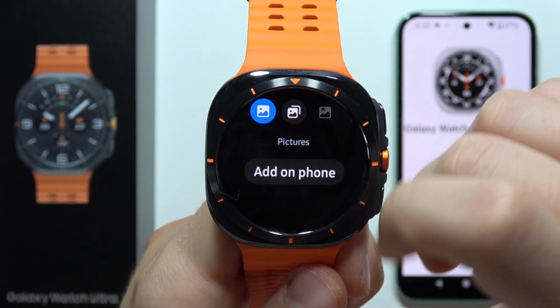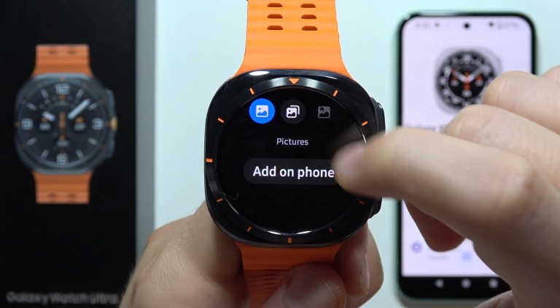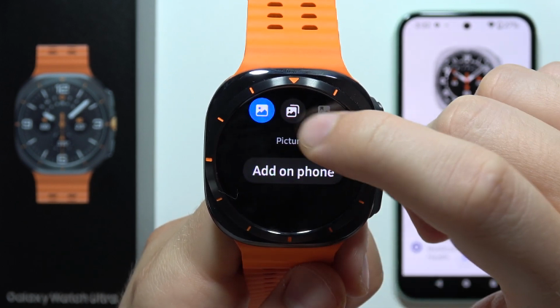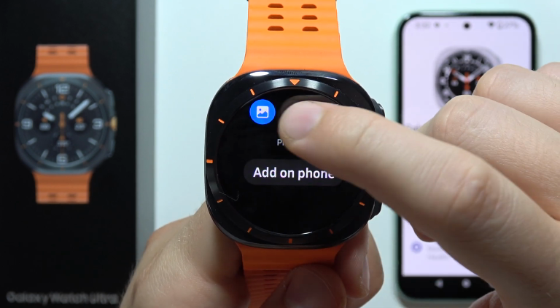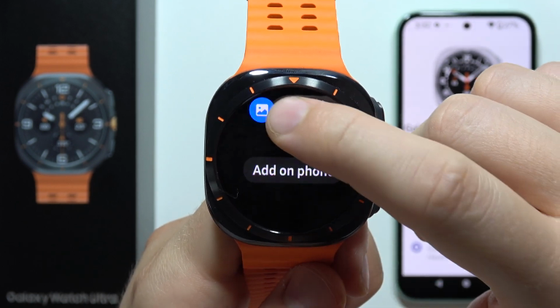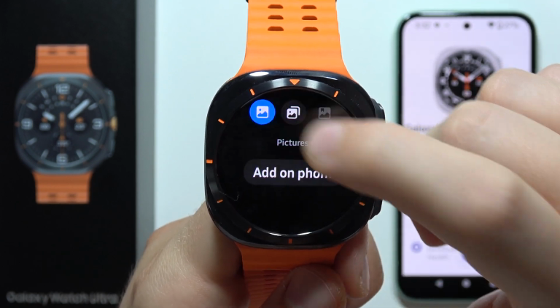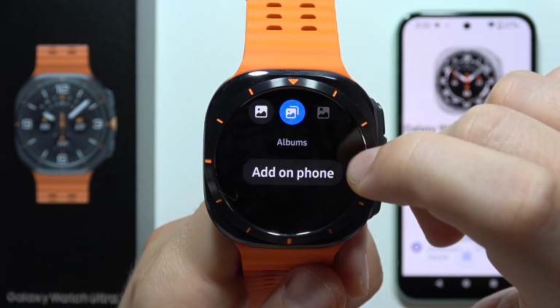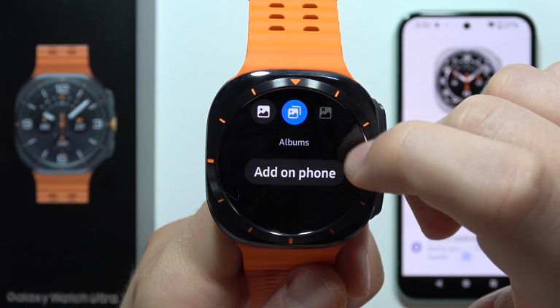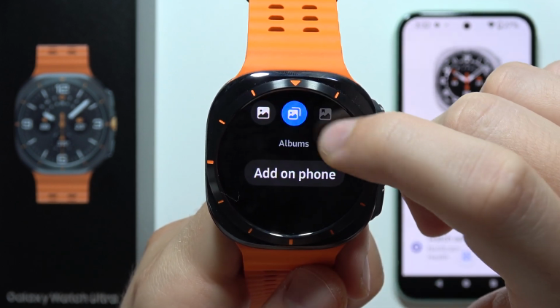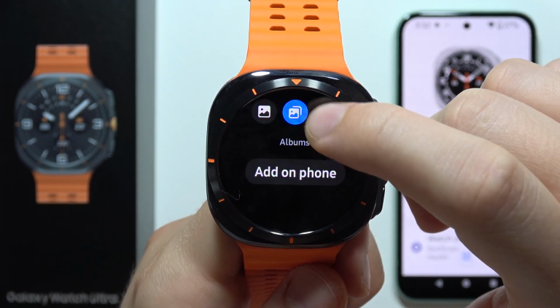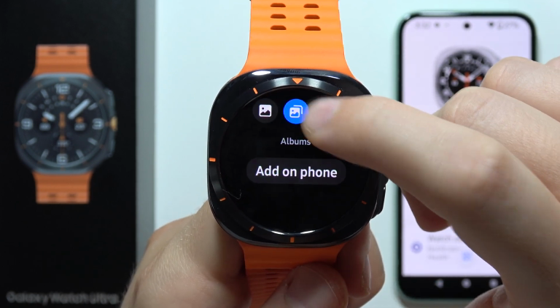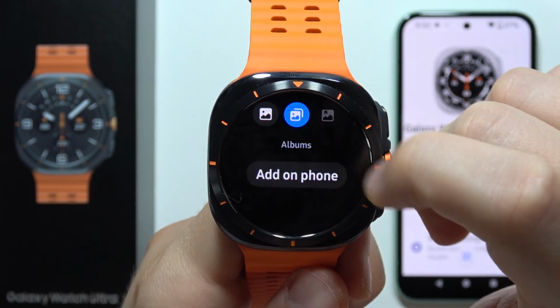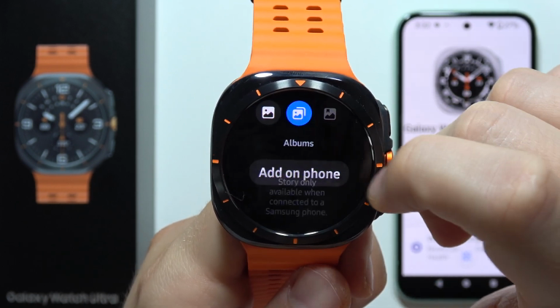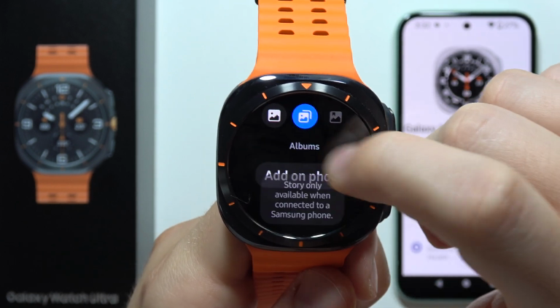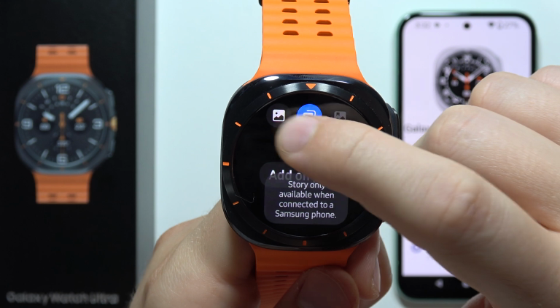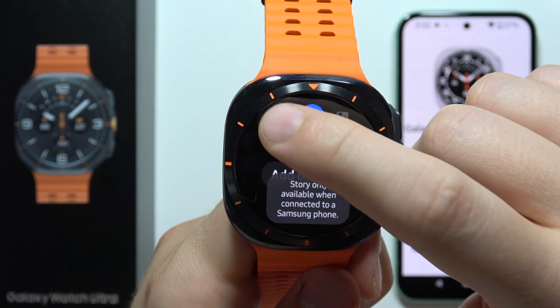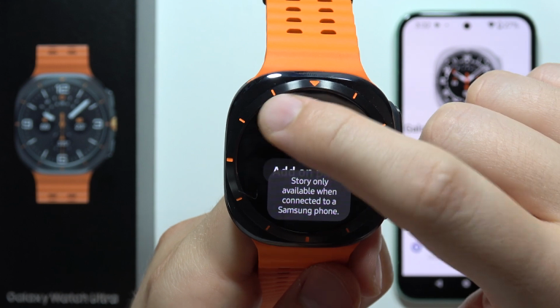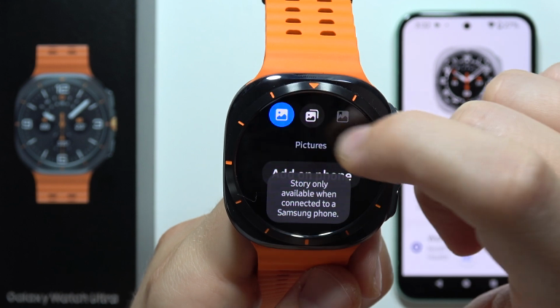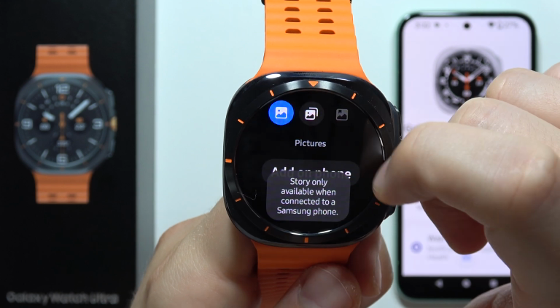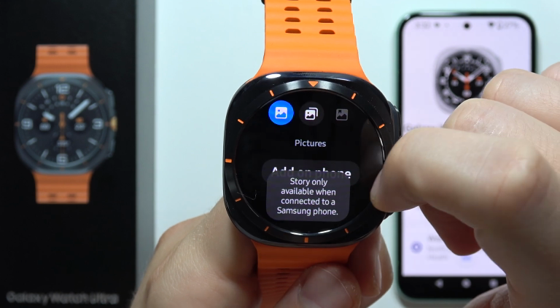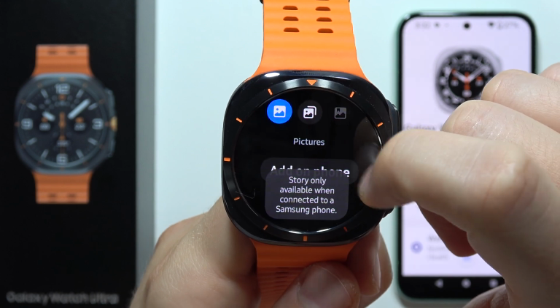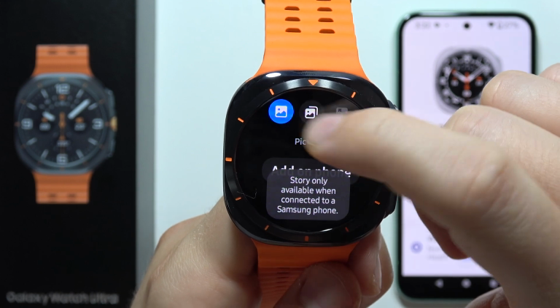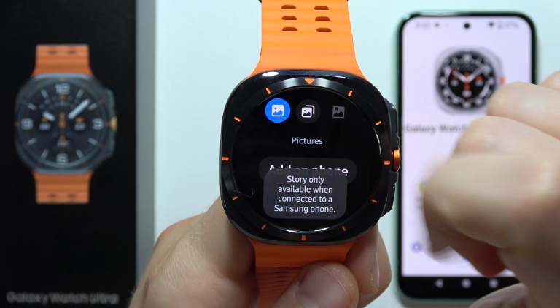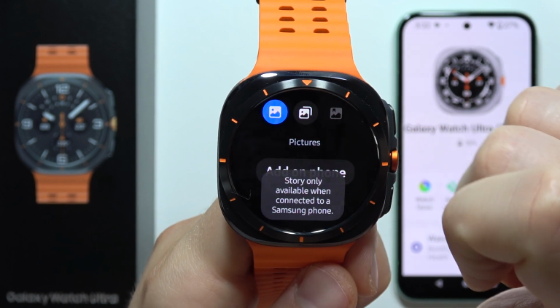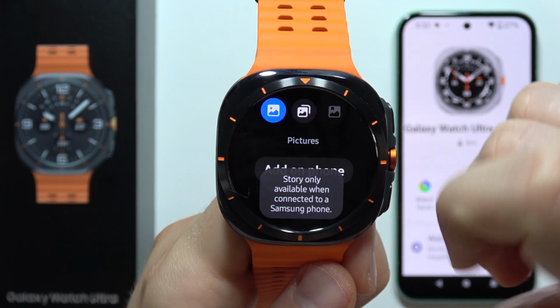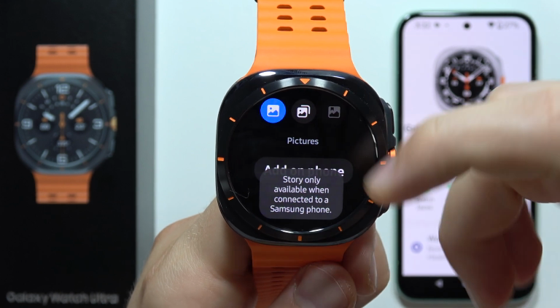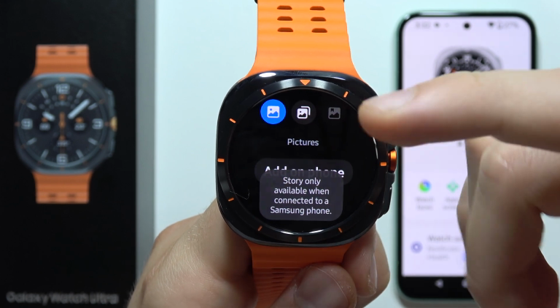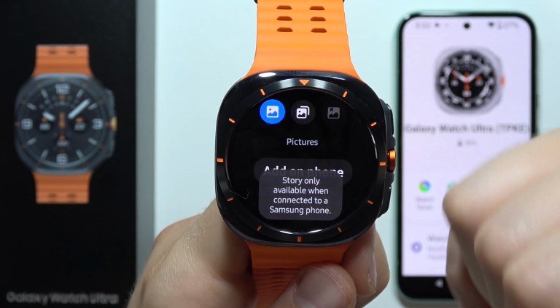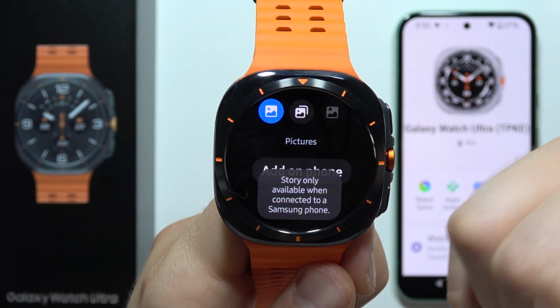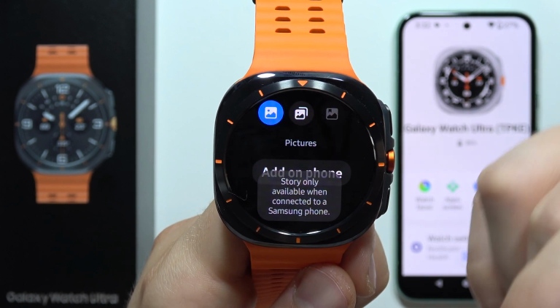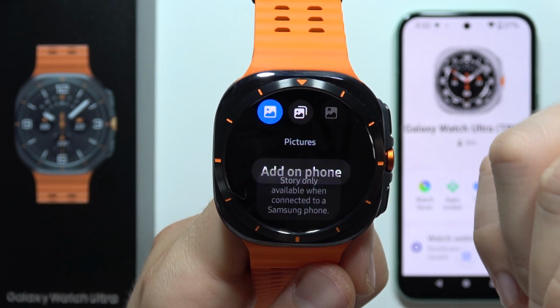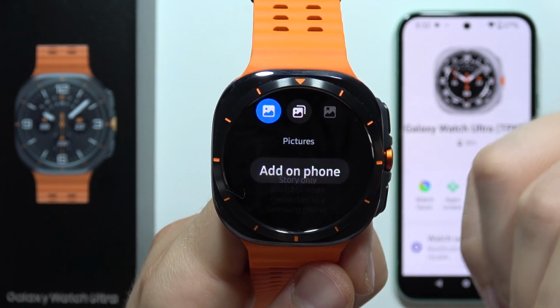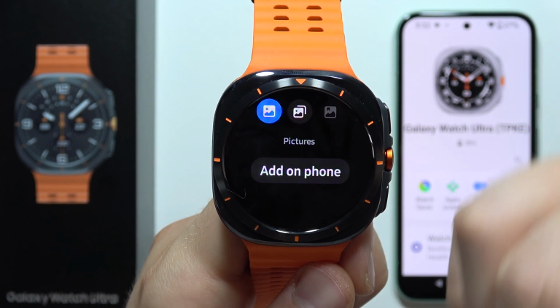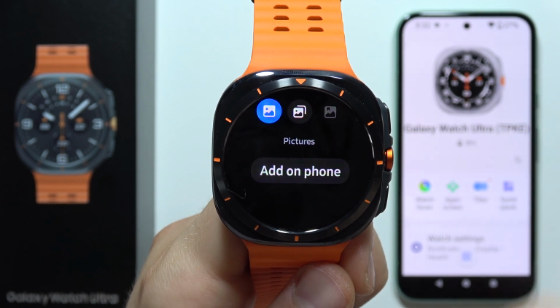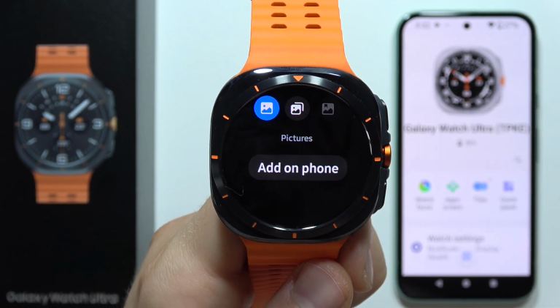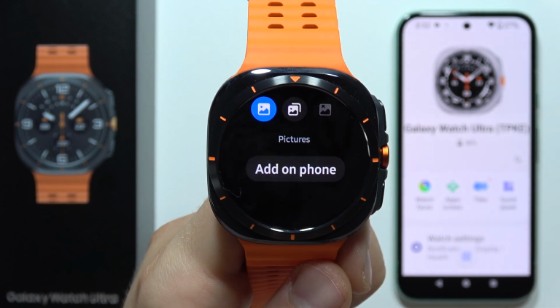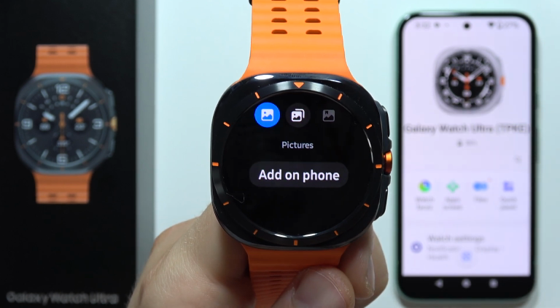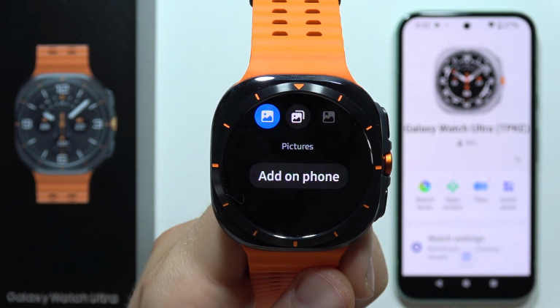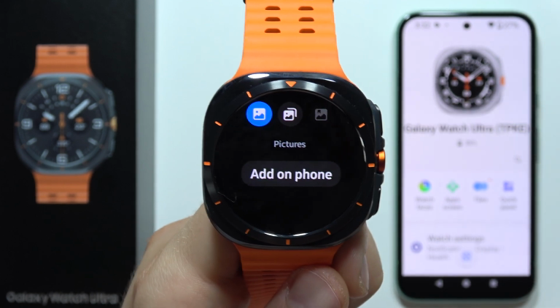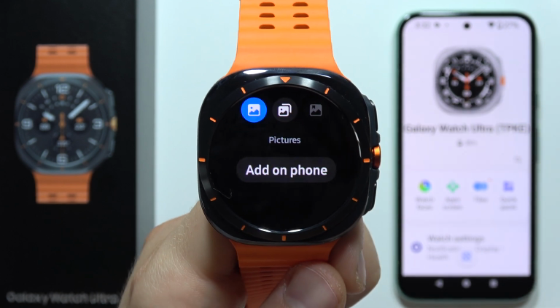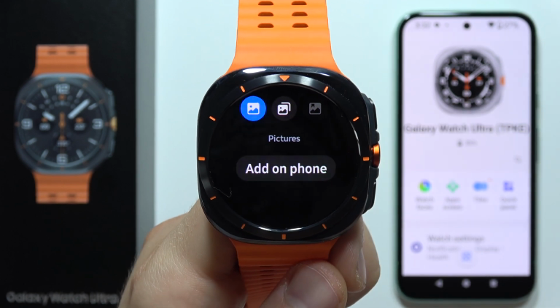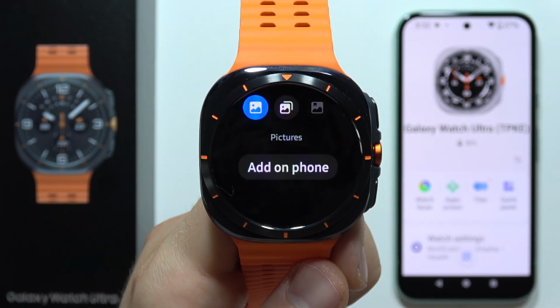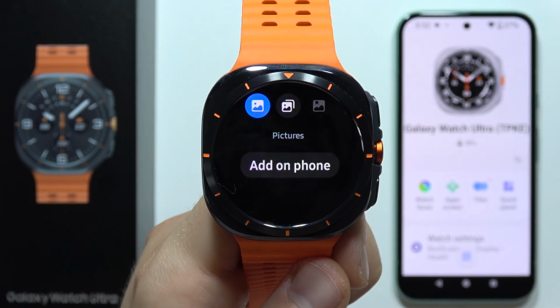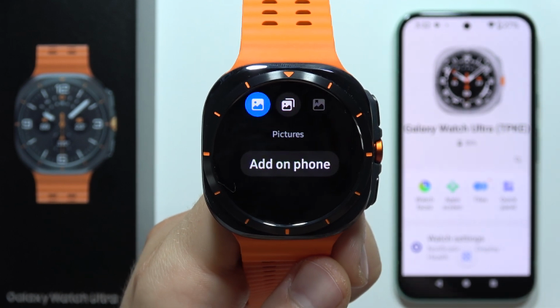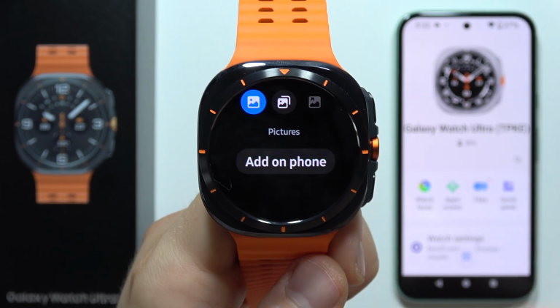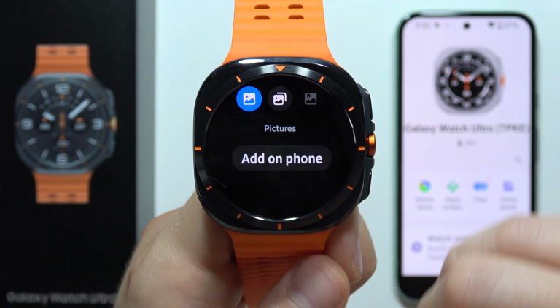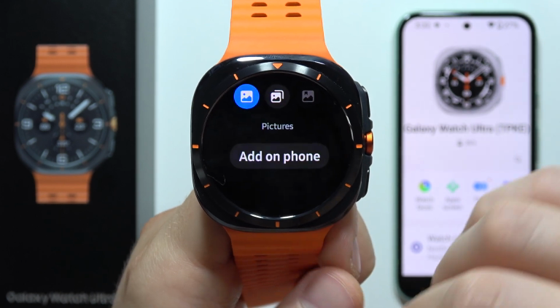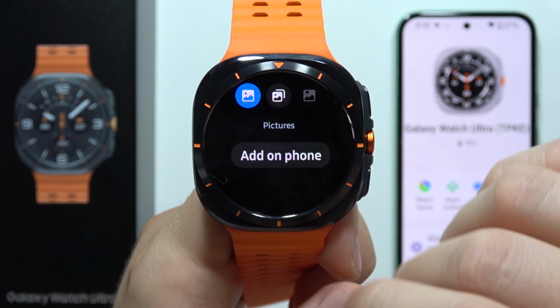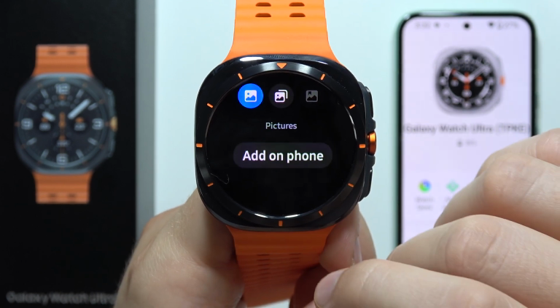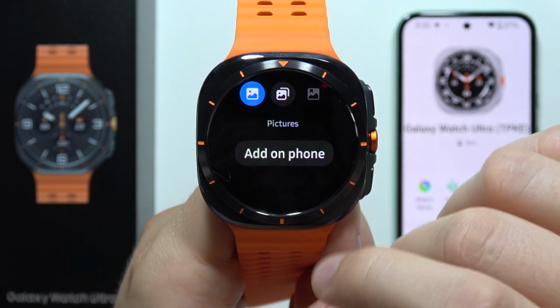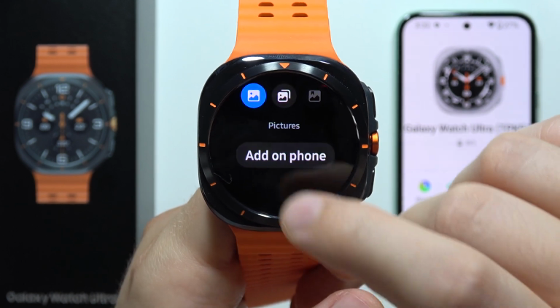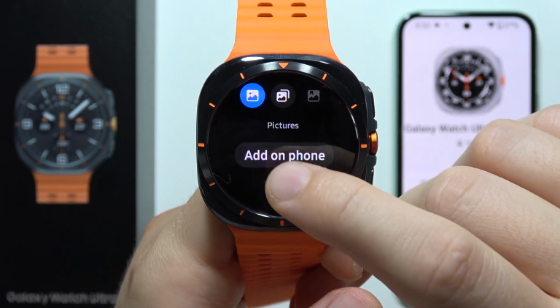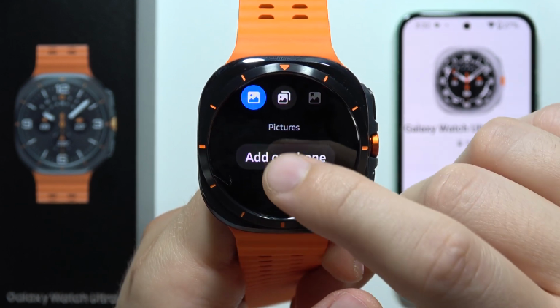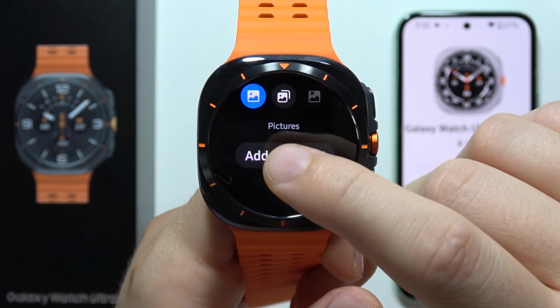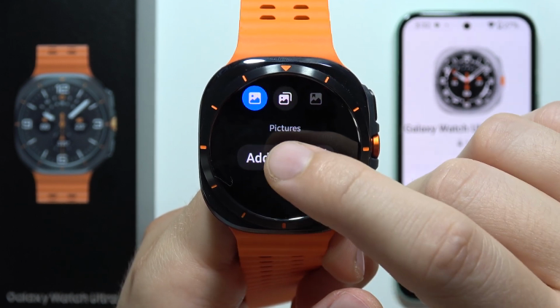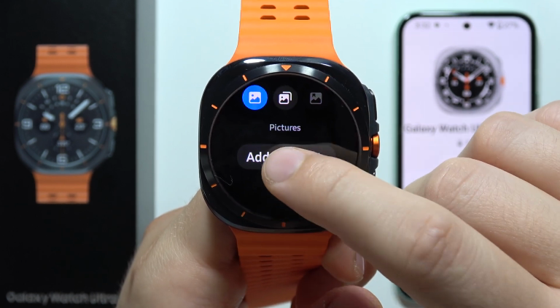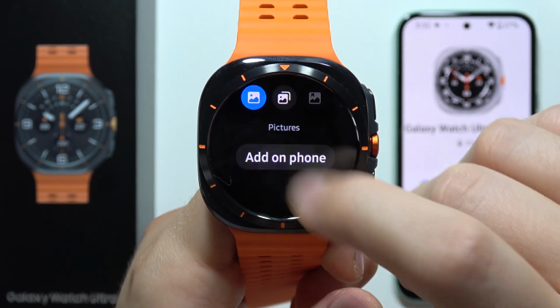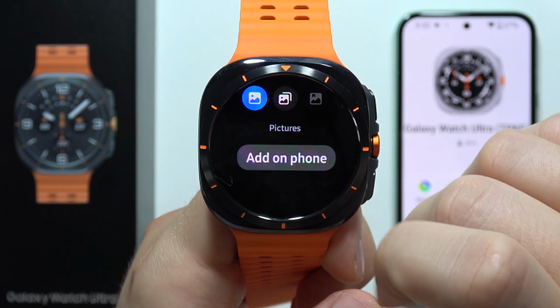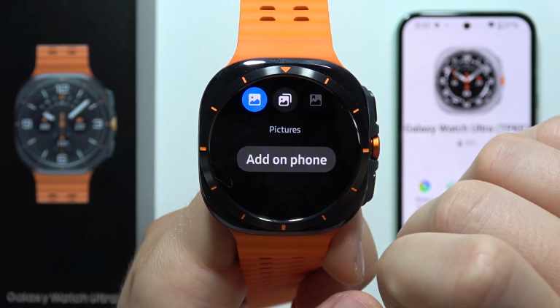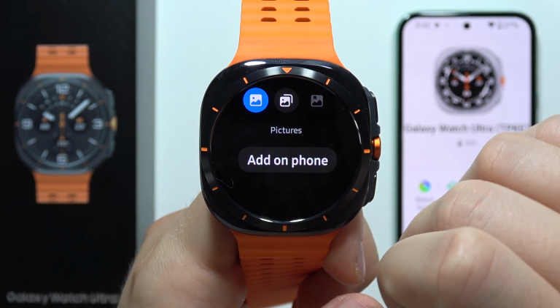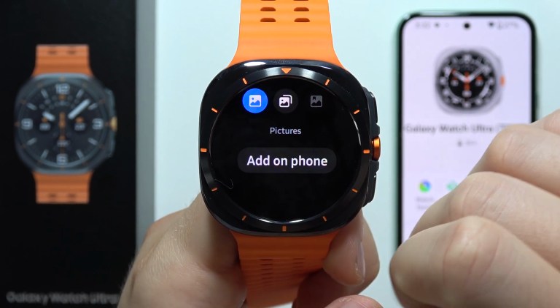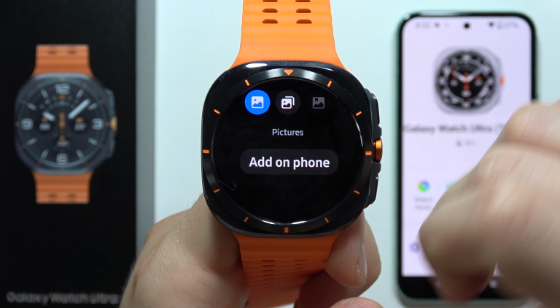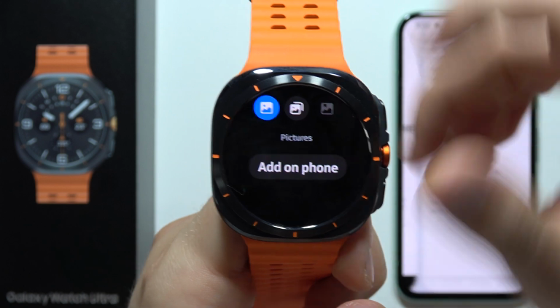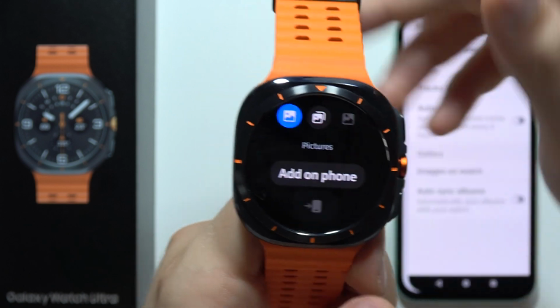Next you've got the albums or pictures. In my case I would like to put some specific pictures, so I have to click 'Add on the phone'.